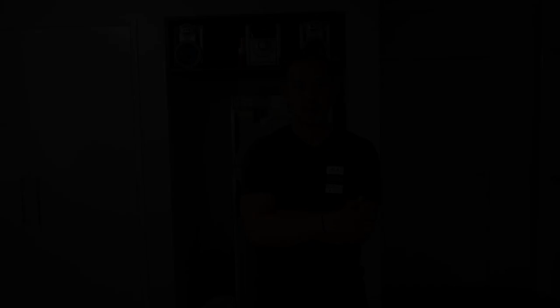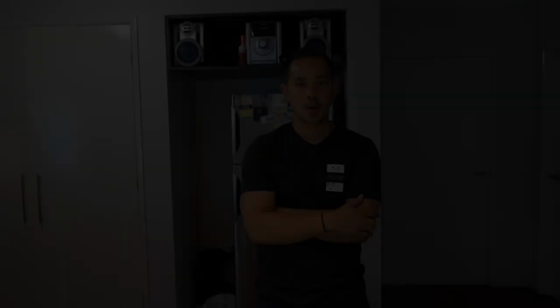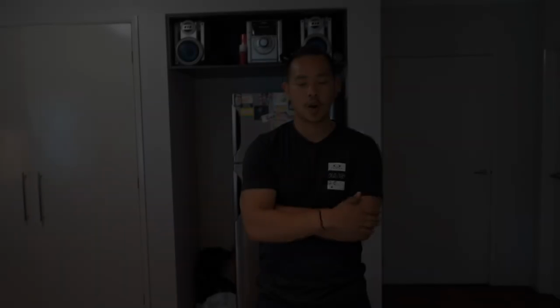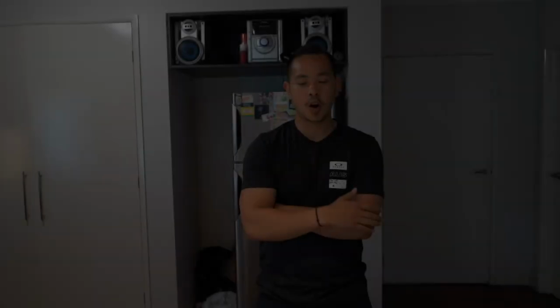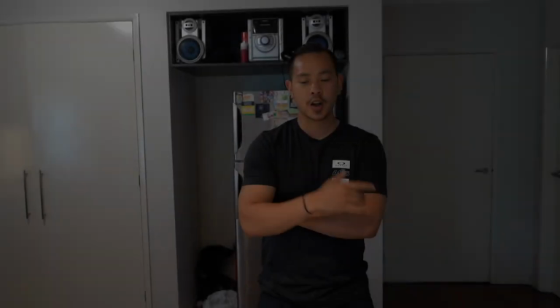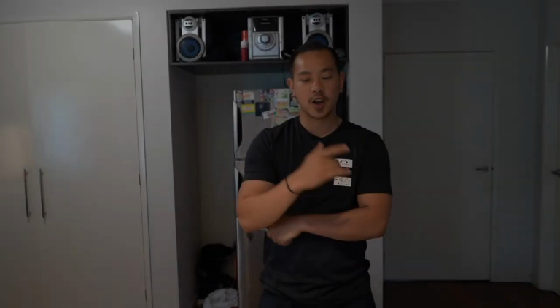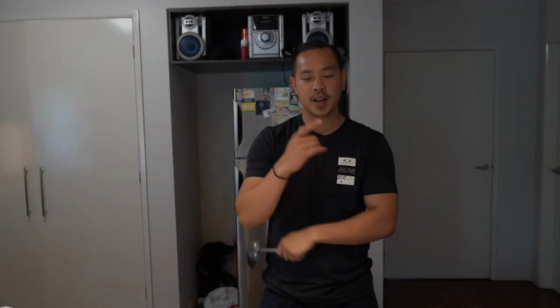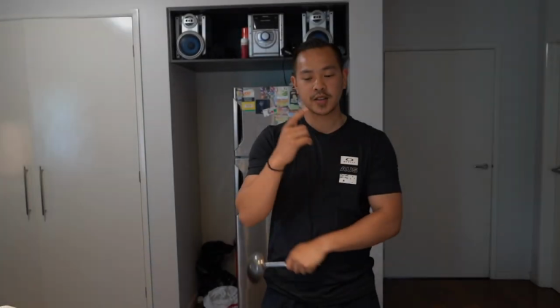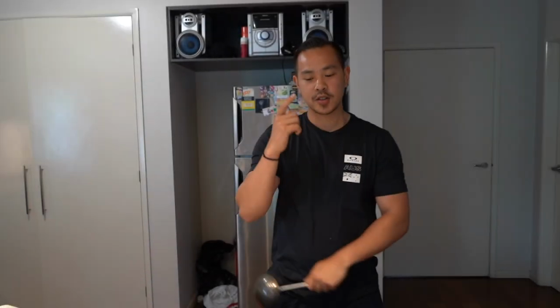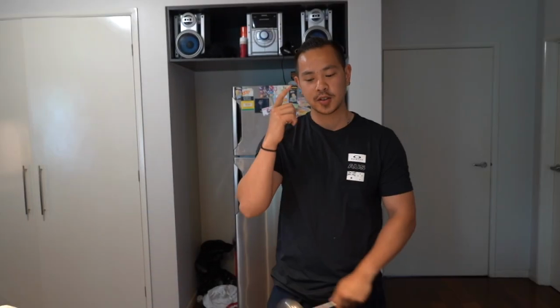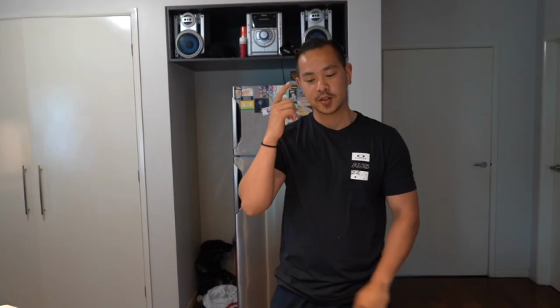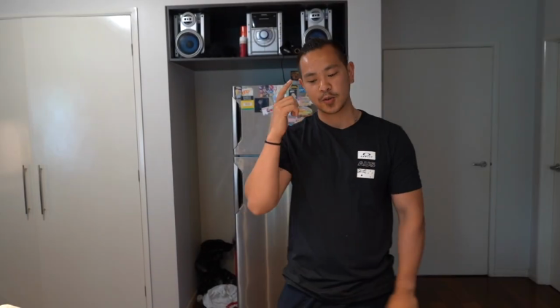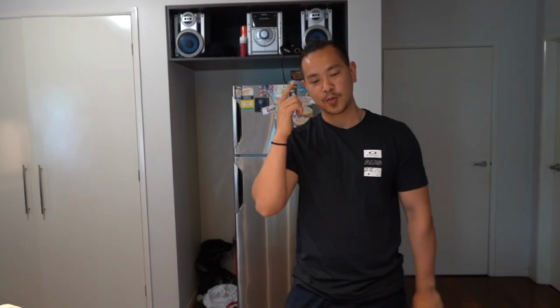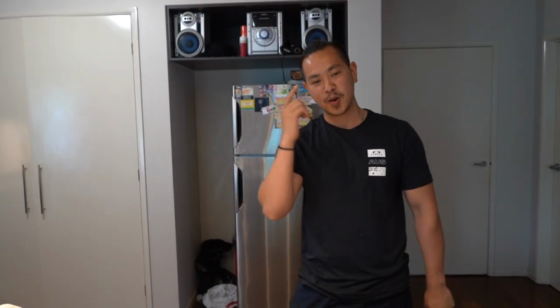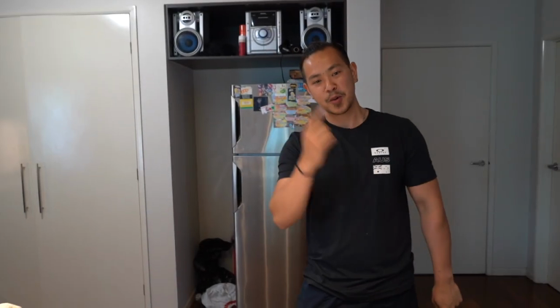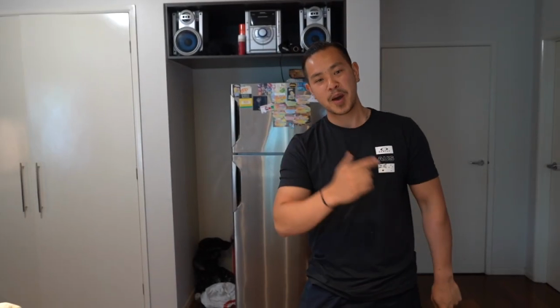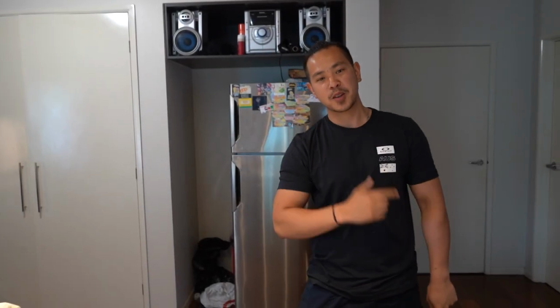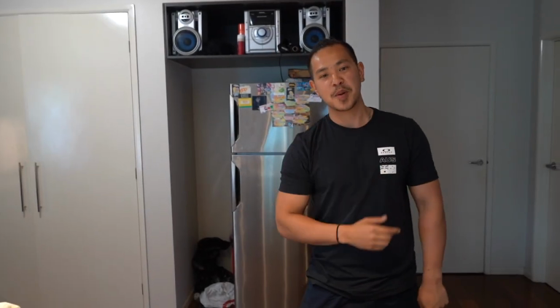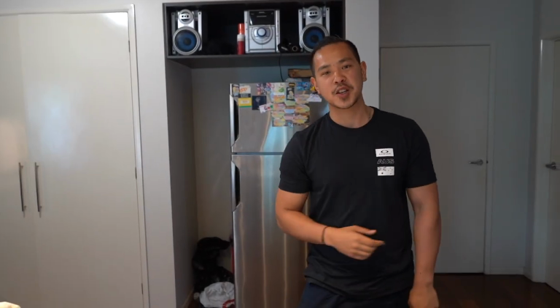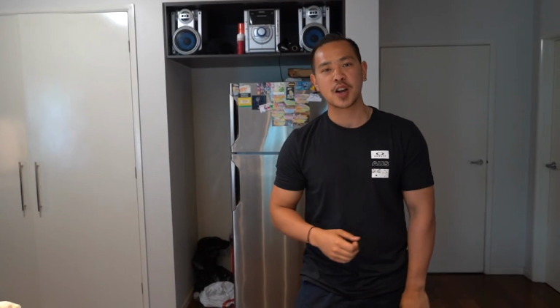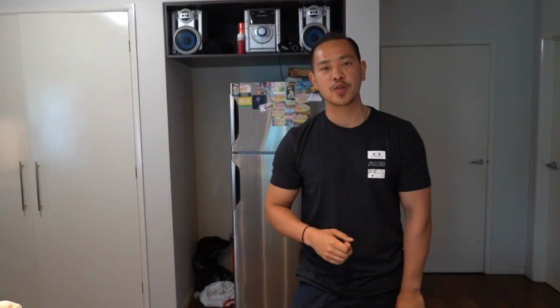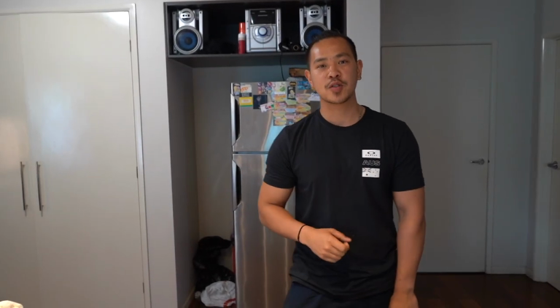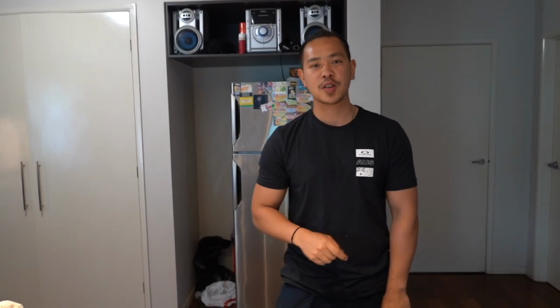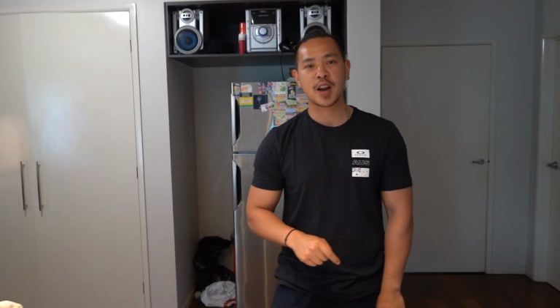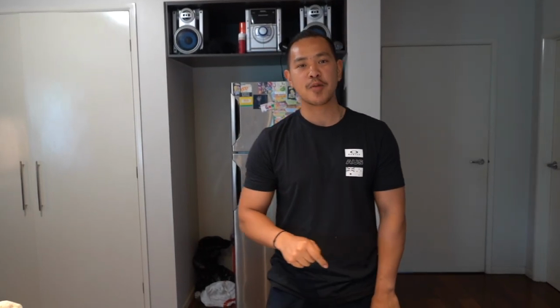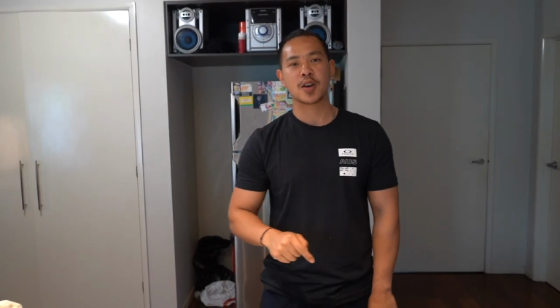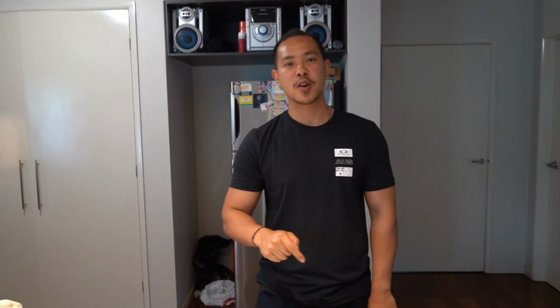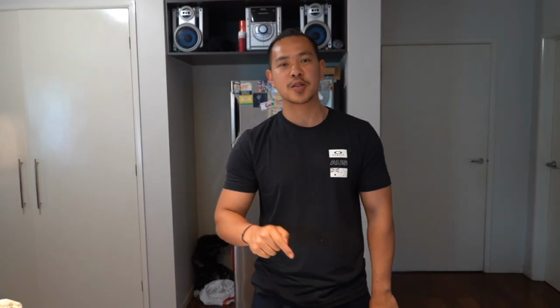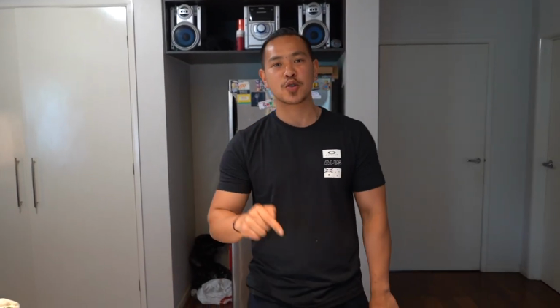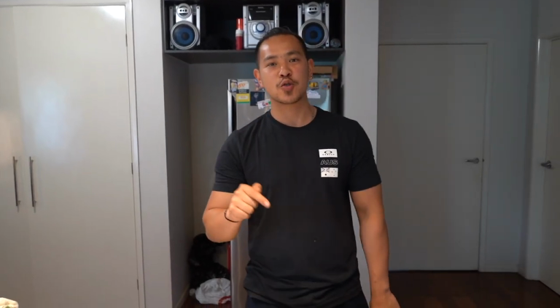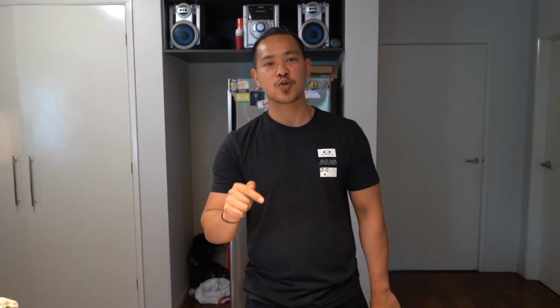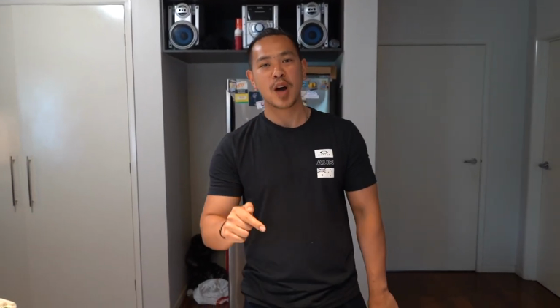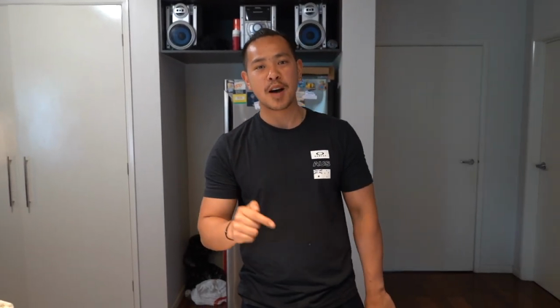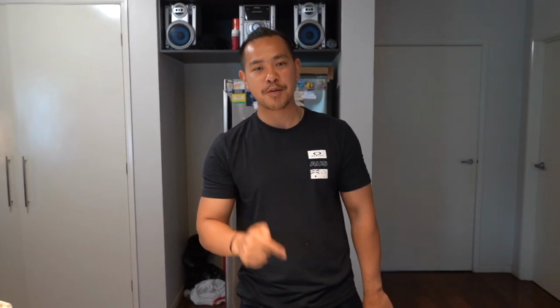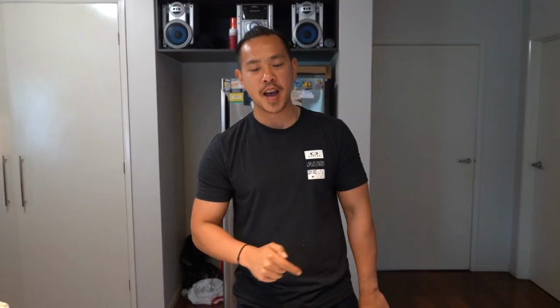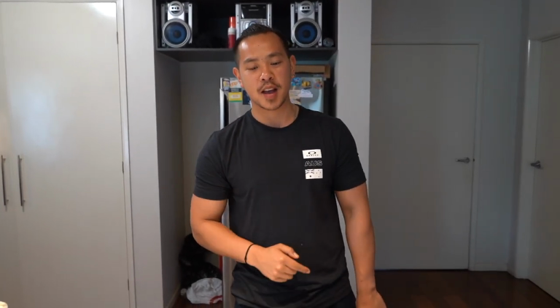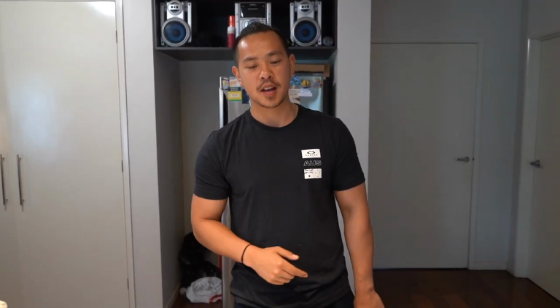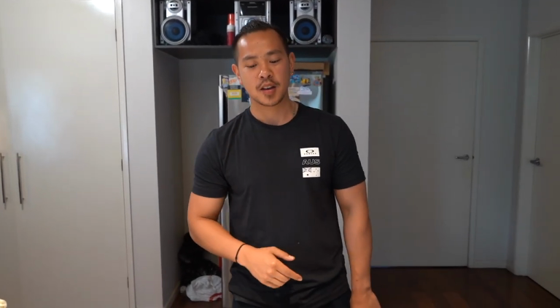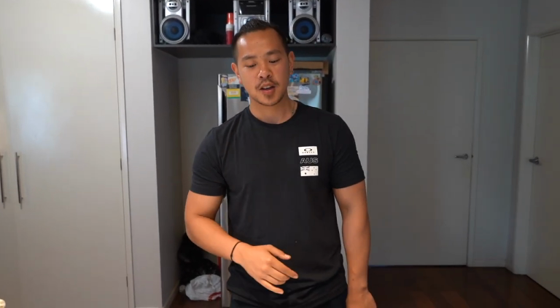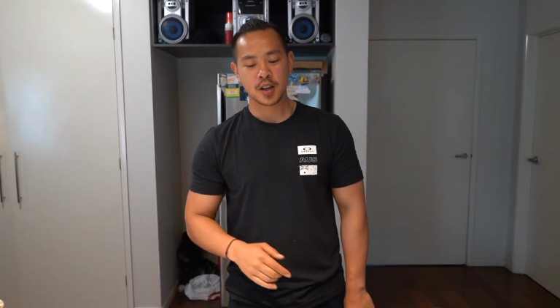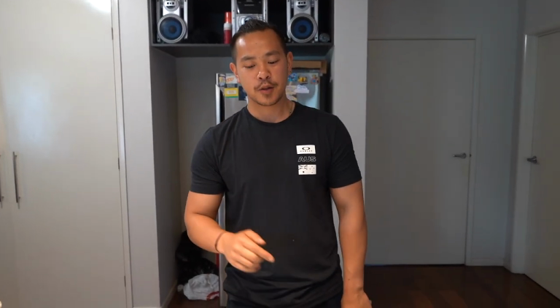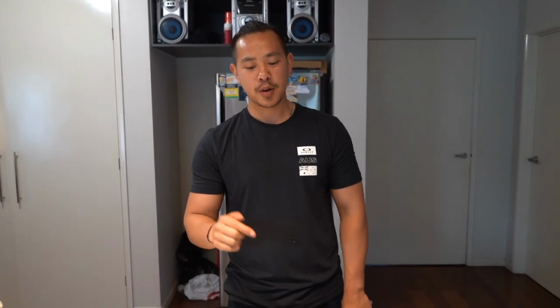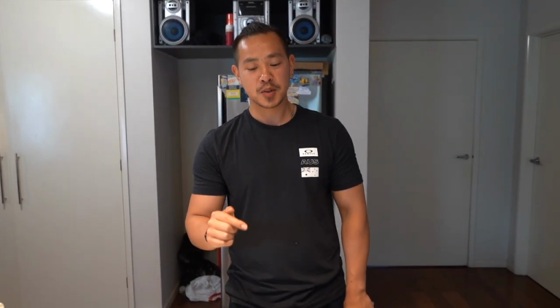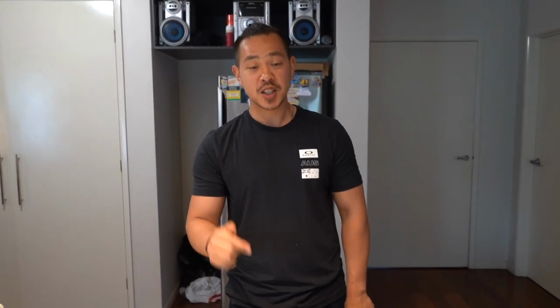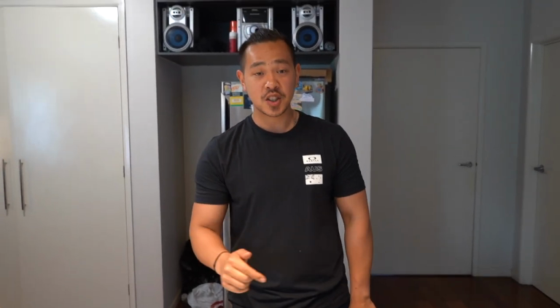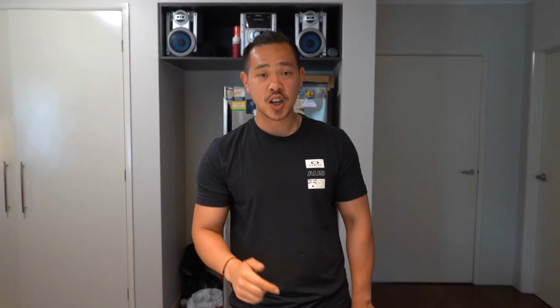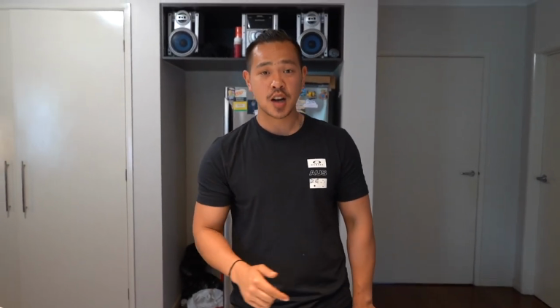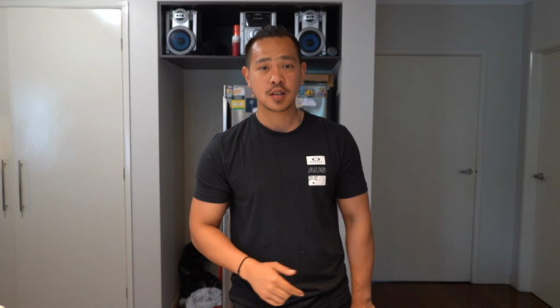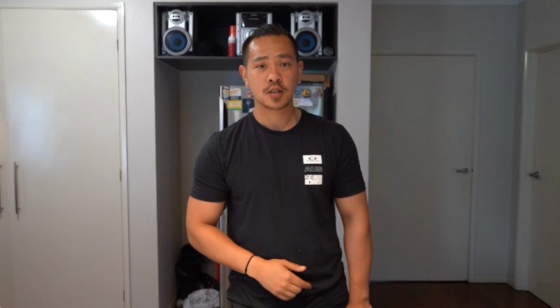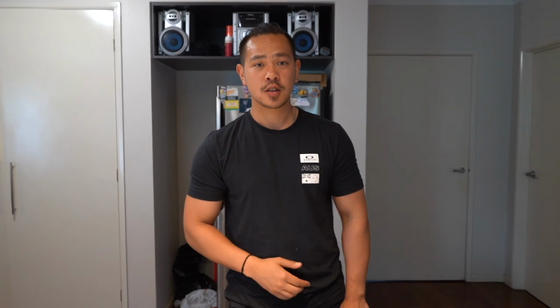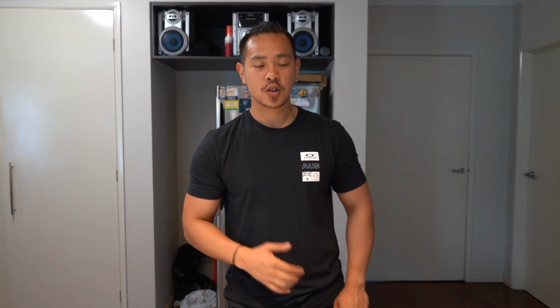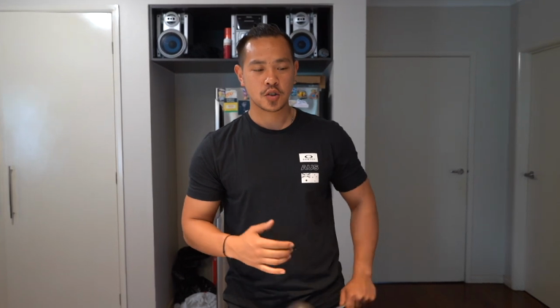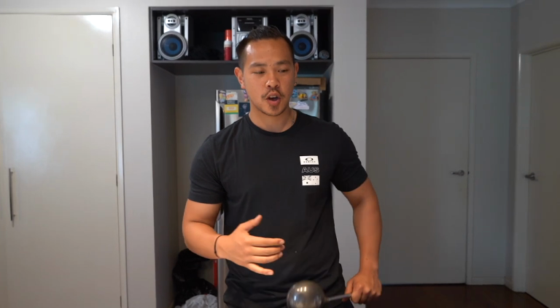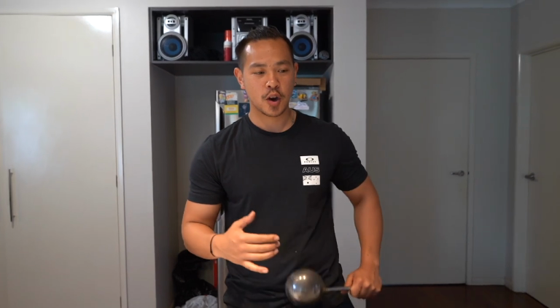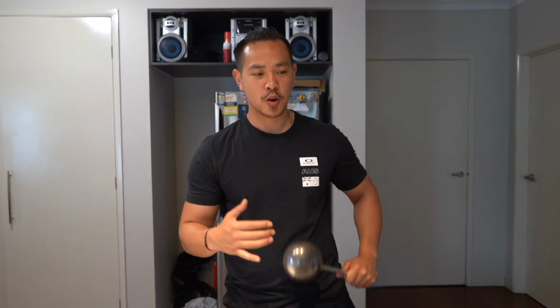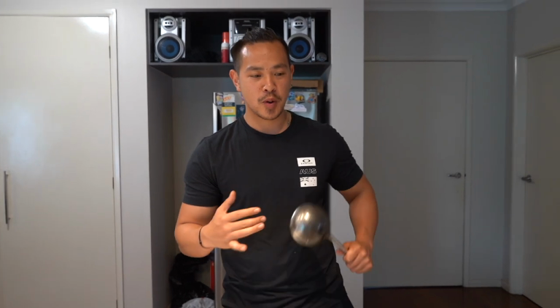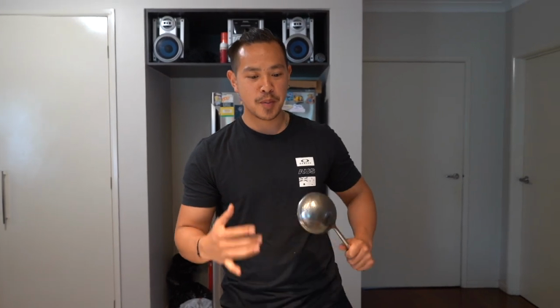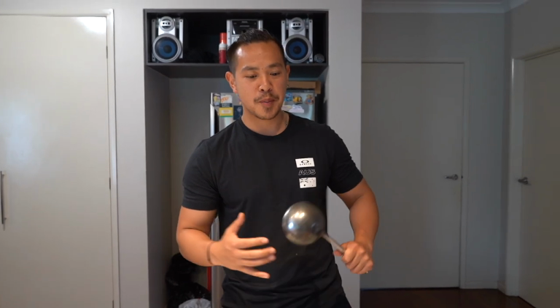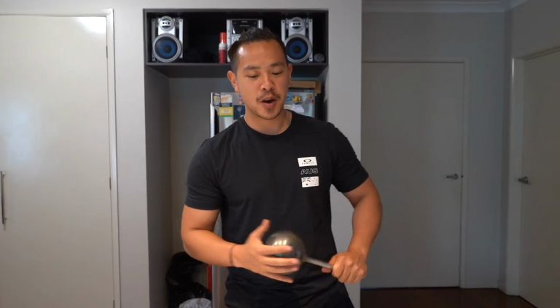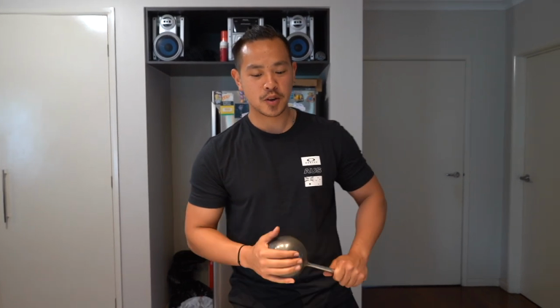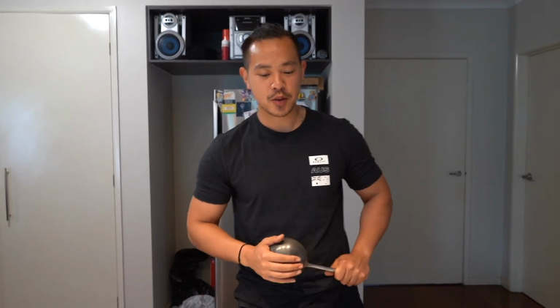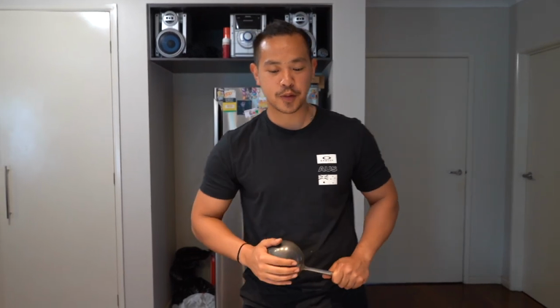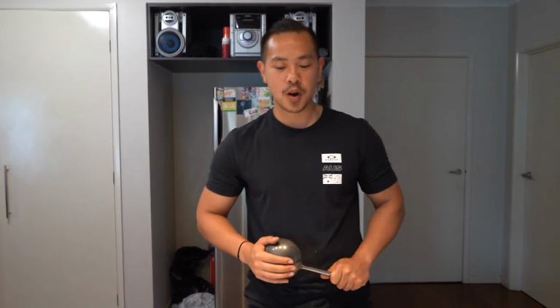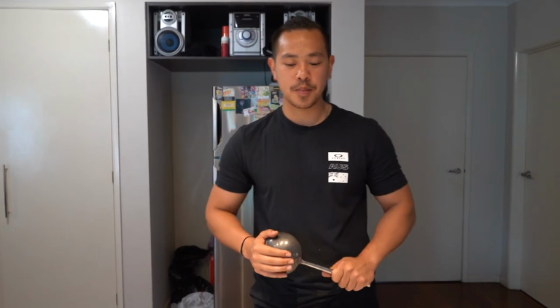Alright guys, welcome back to my channel. Today we're going to do Drafan from Xinjiang, where my parents are from.